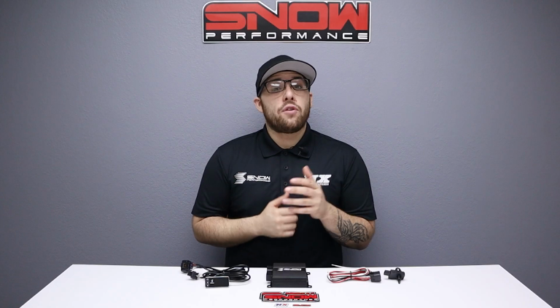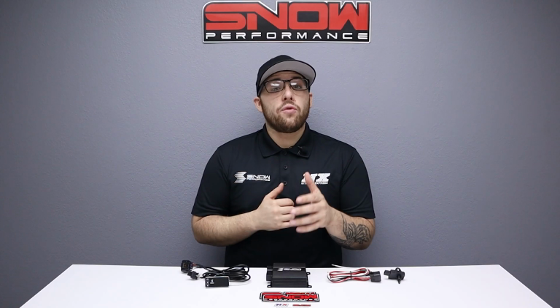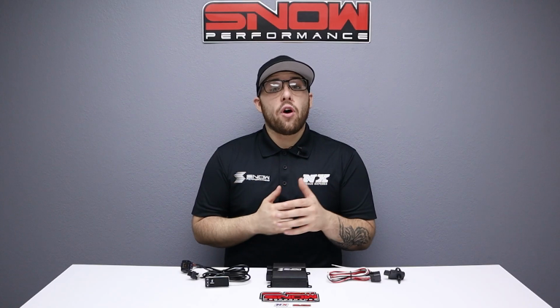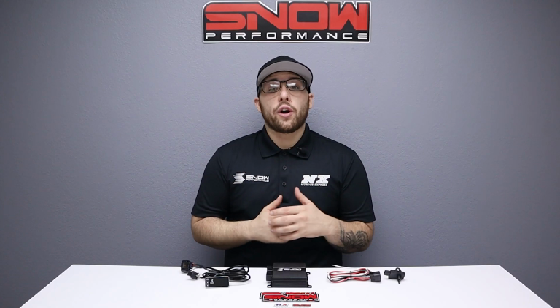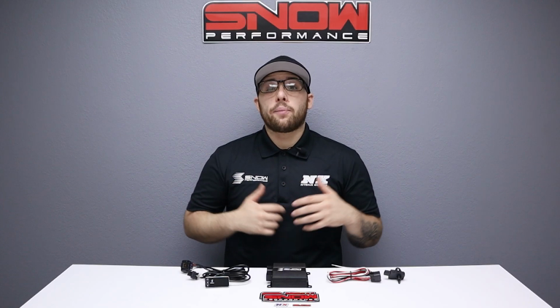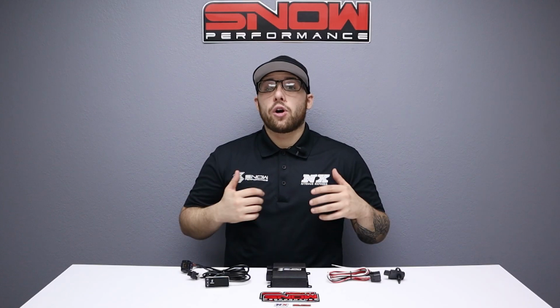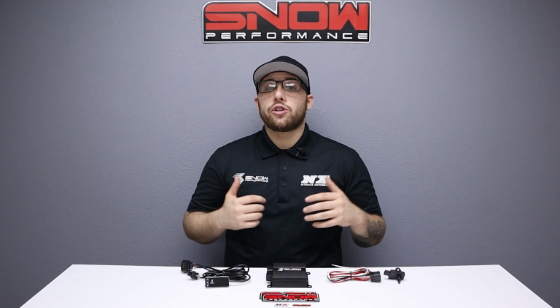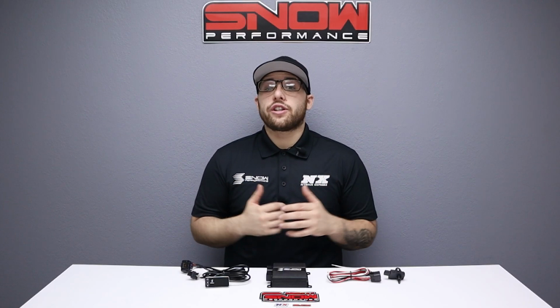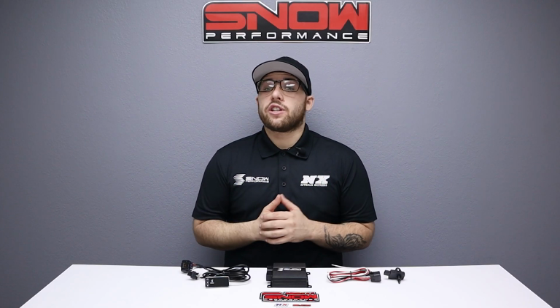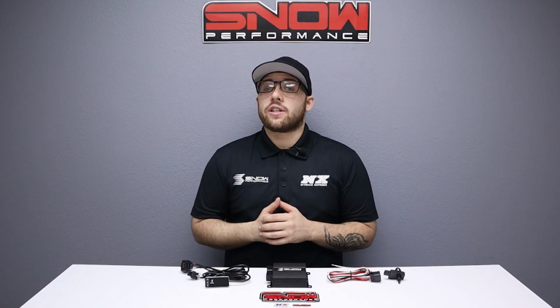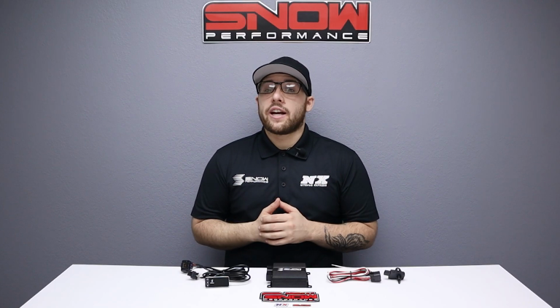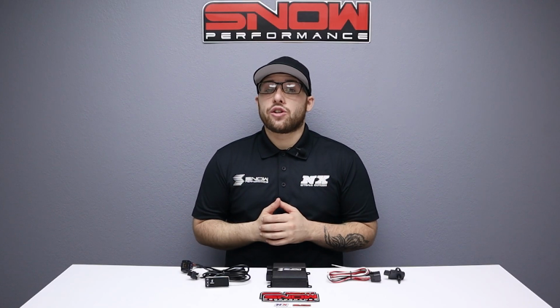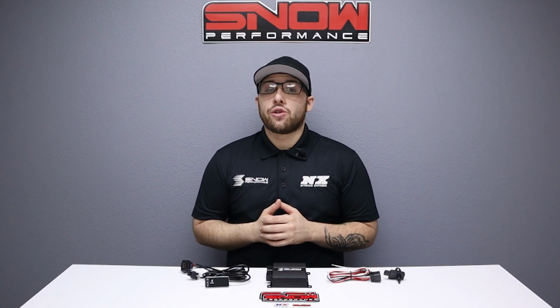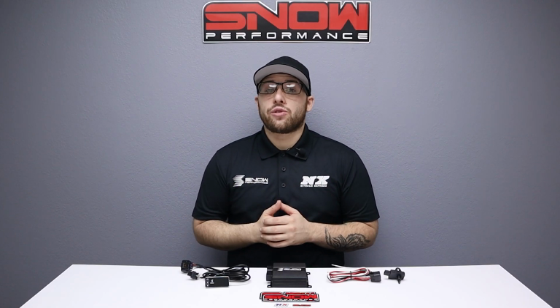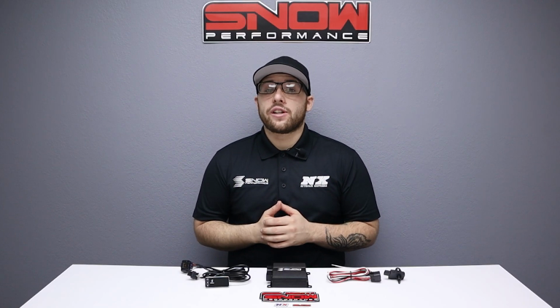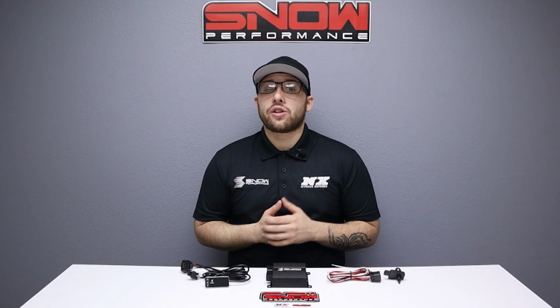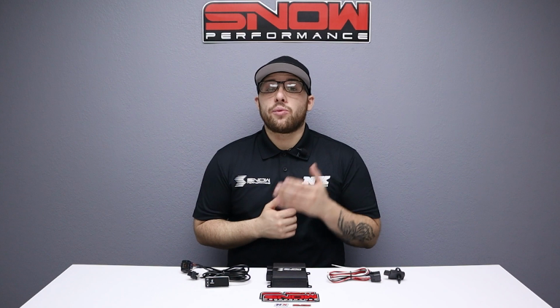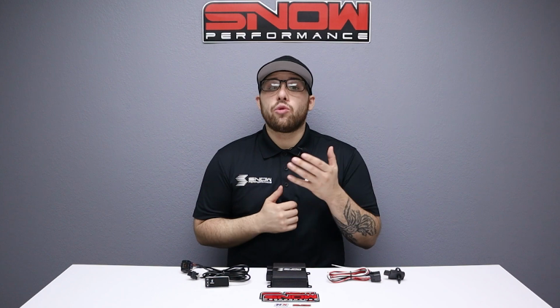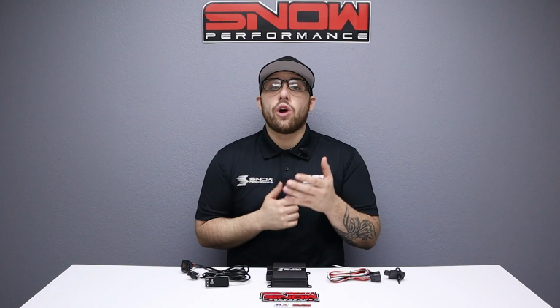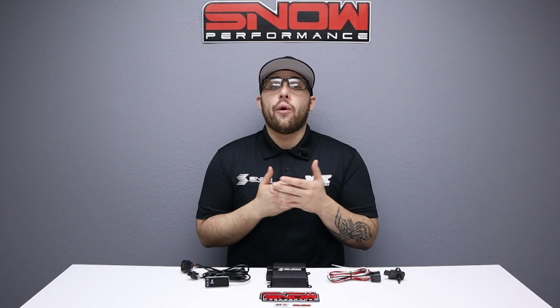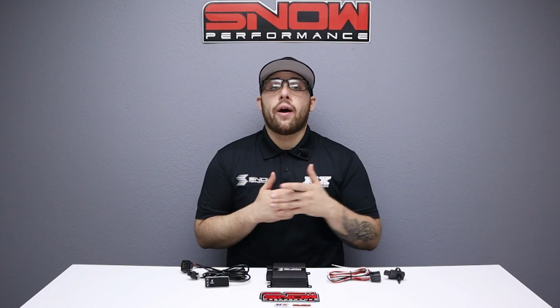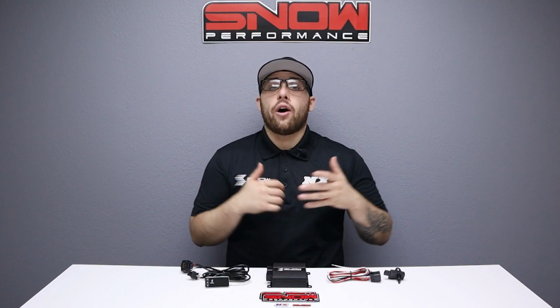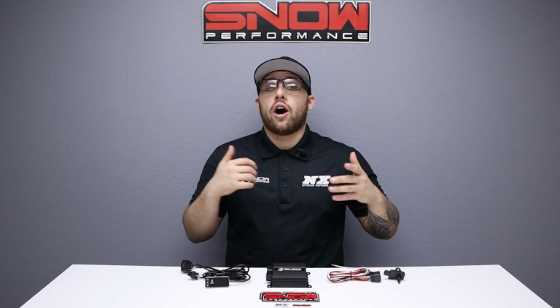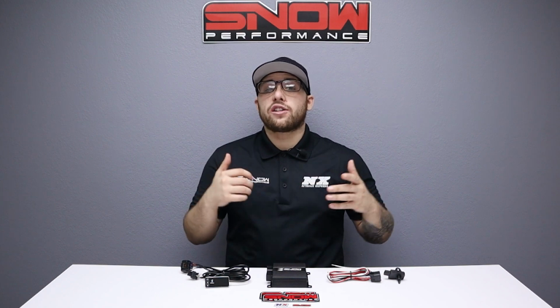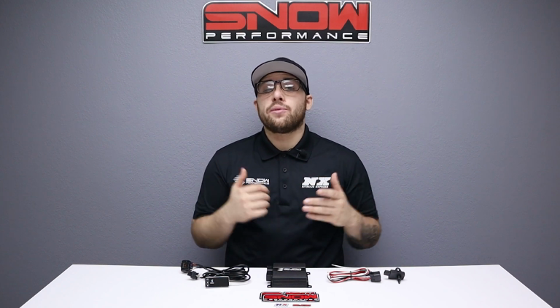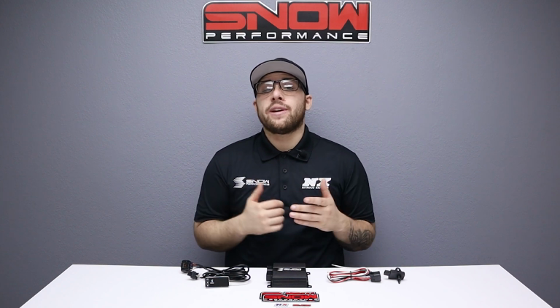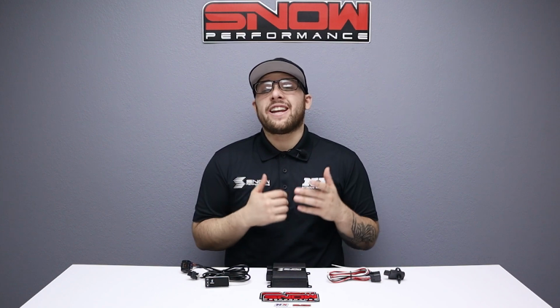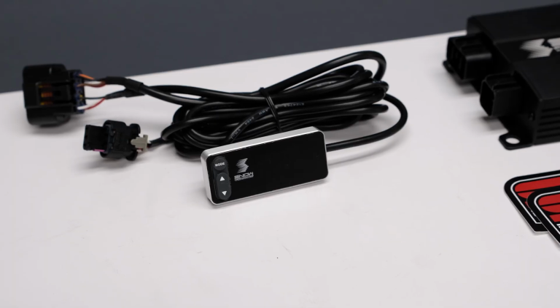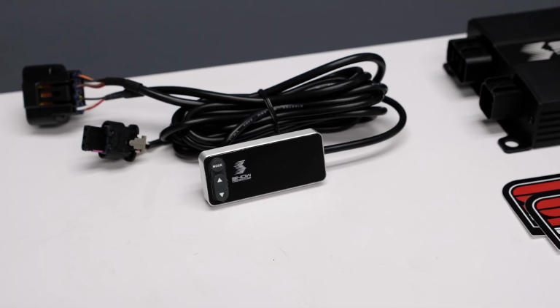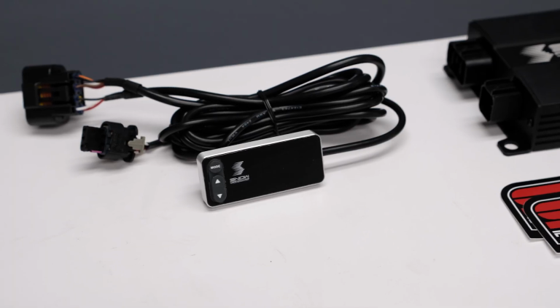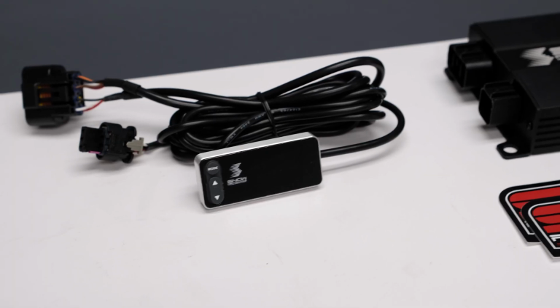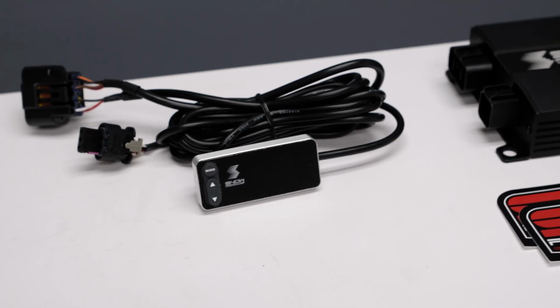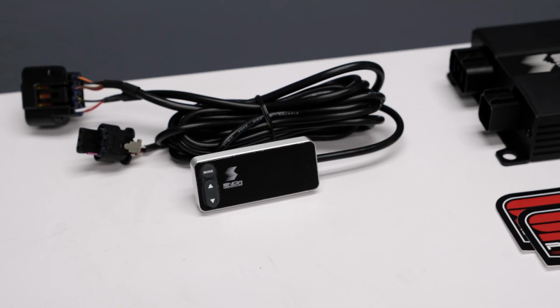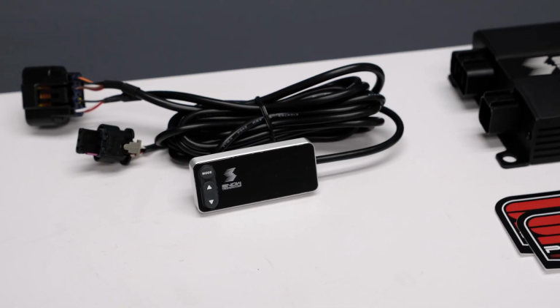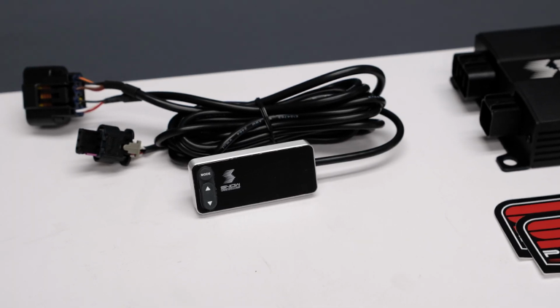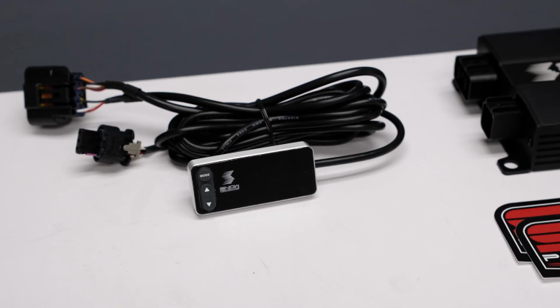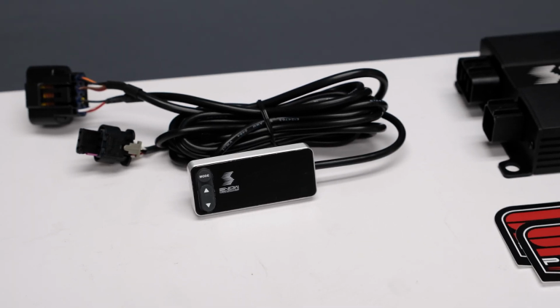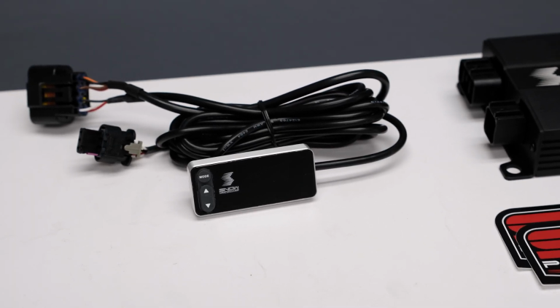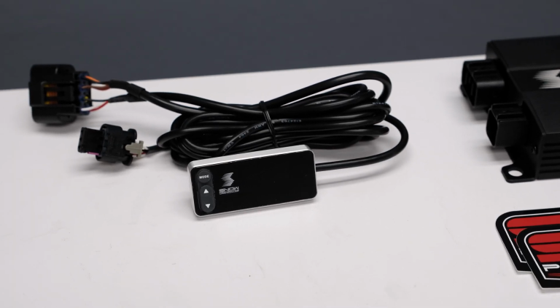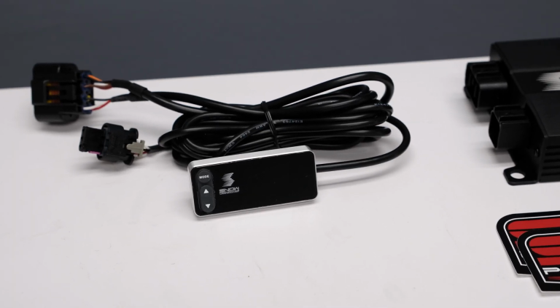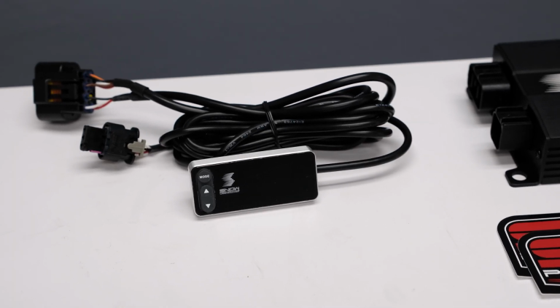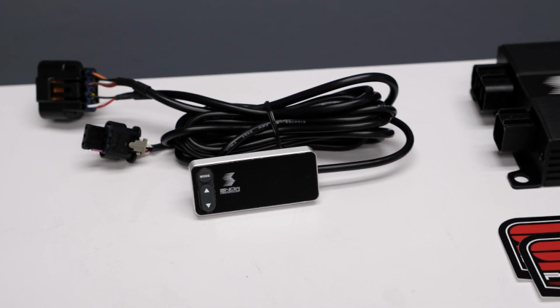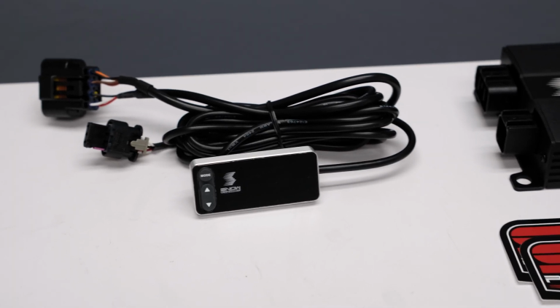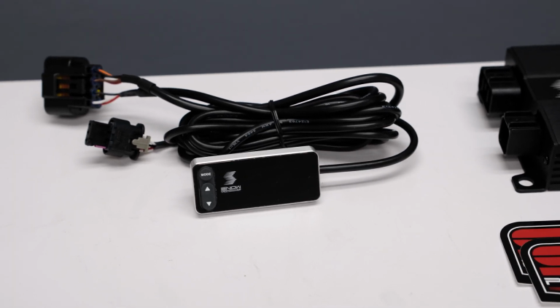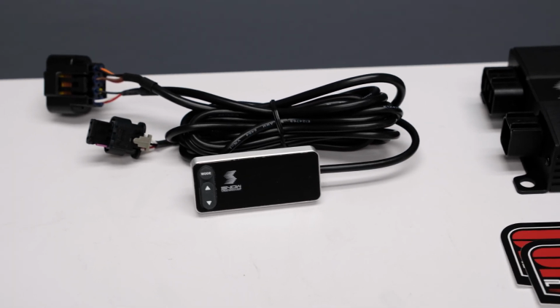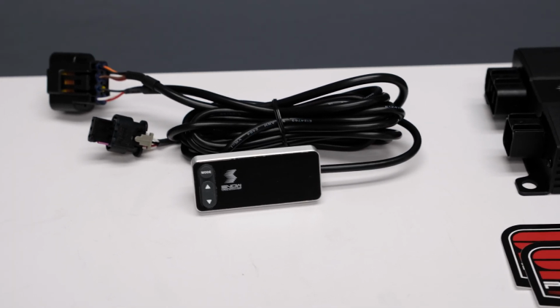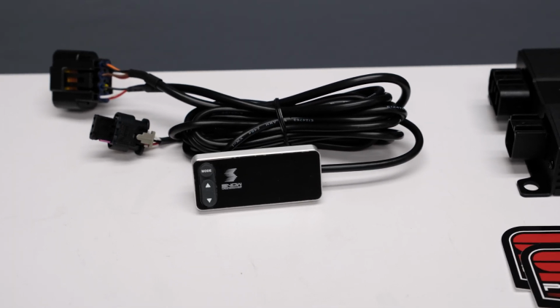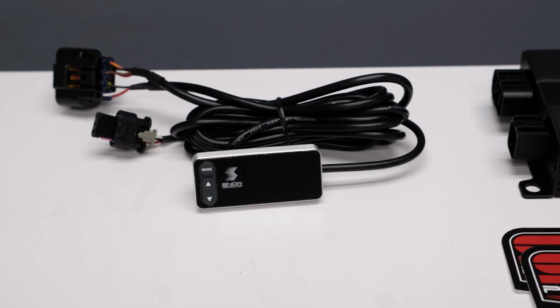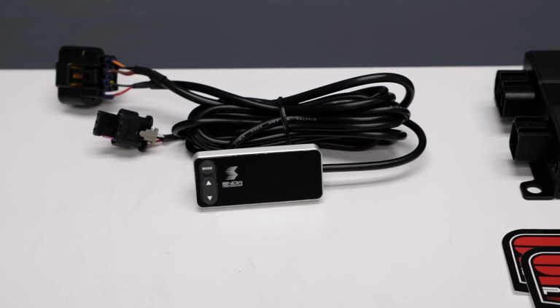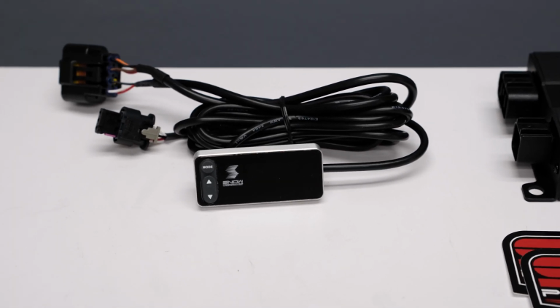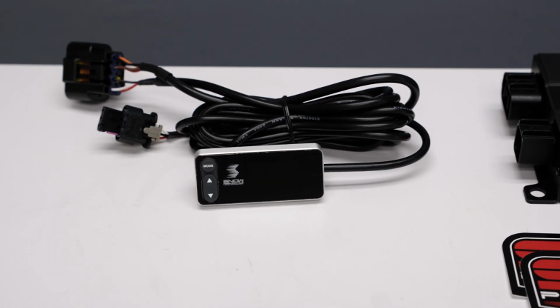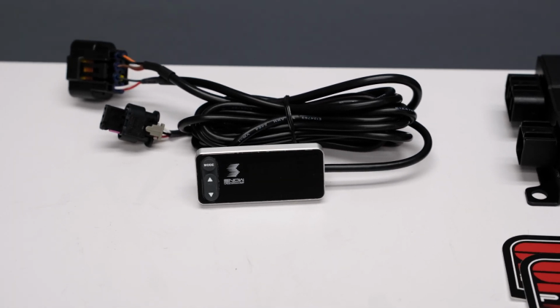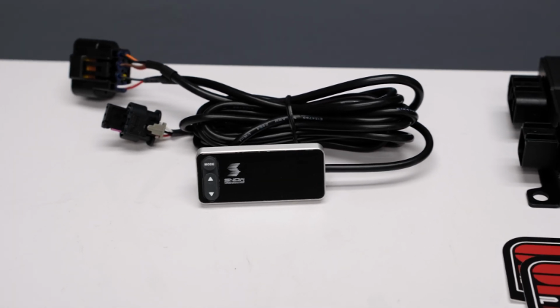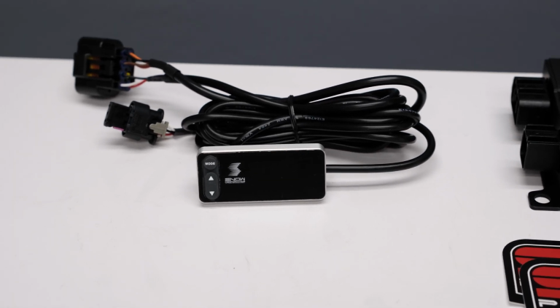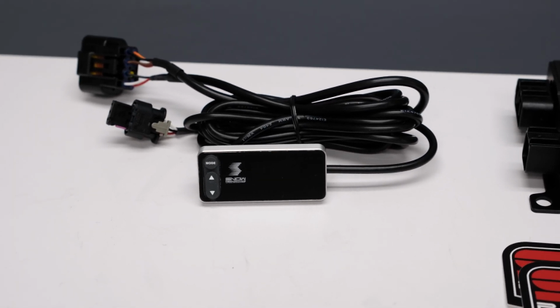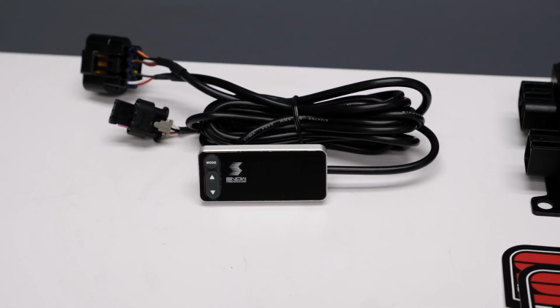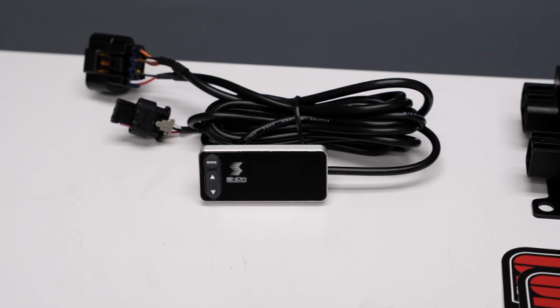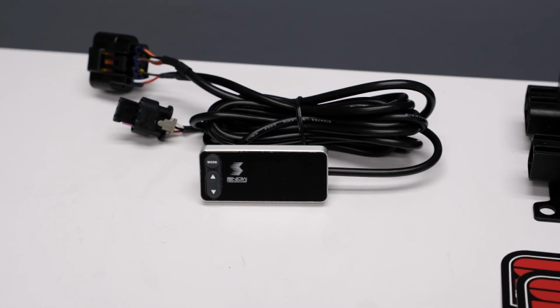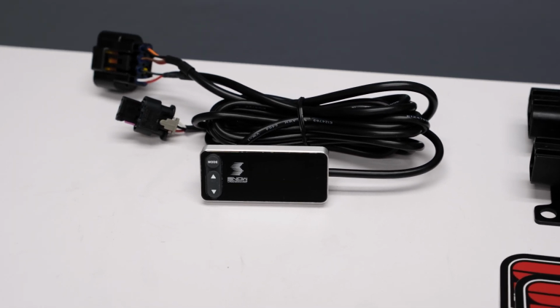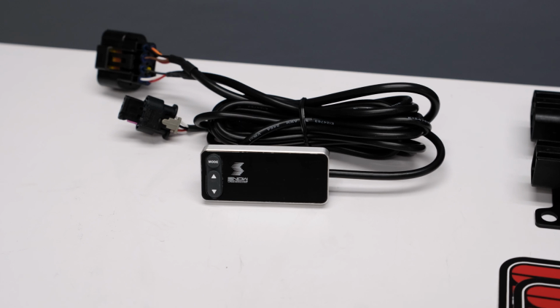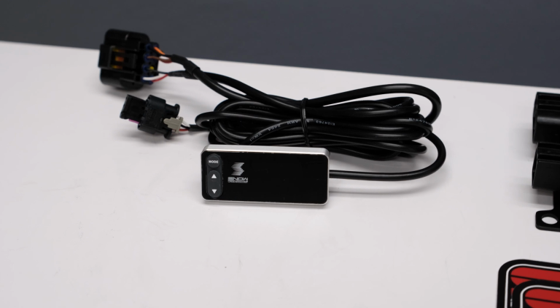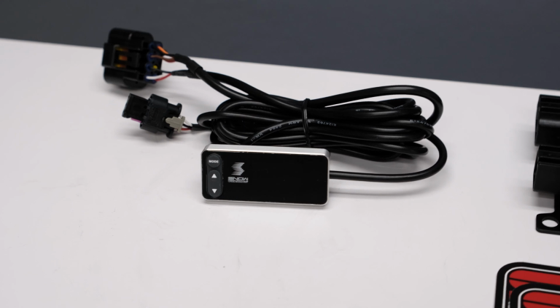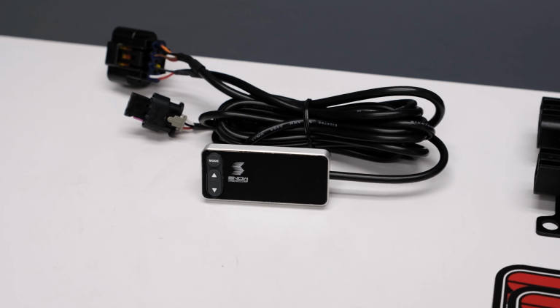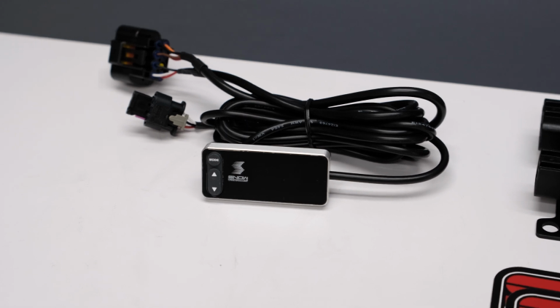If you've already purchased the Stage 2 system, you know how awesome and easy to set up these controllers are. We include everything you need to install this controller.